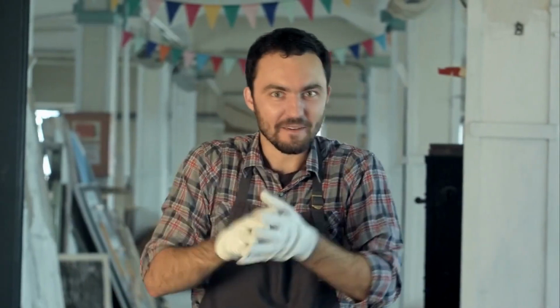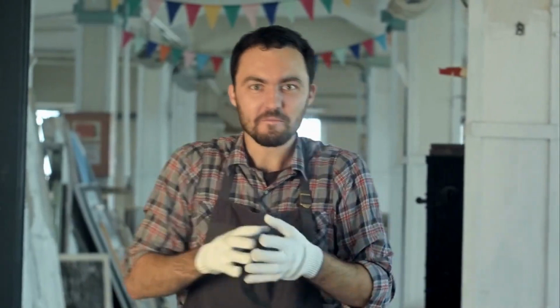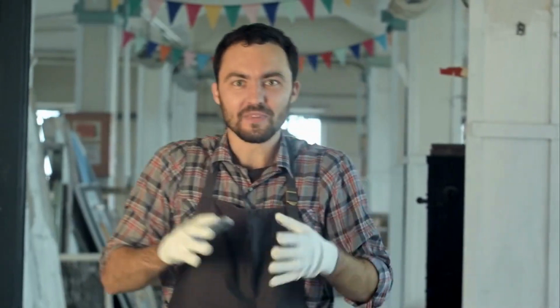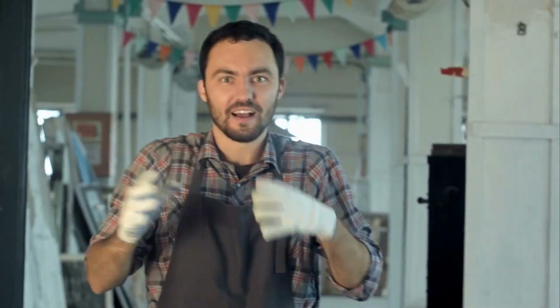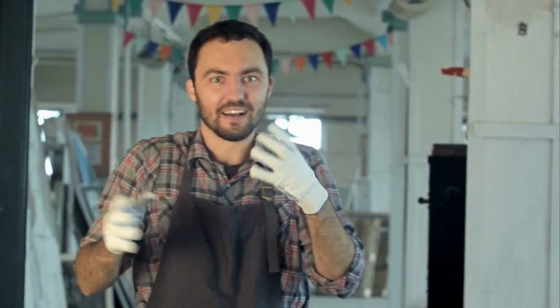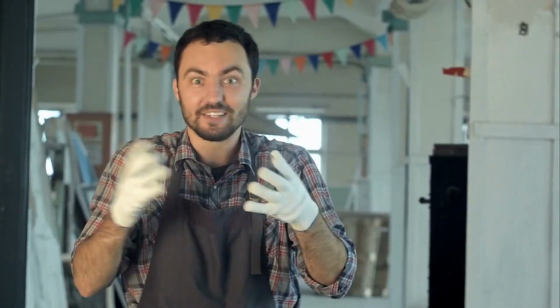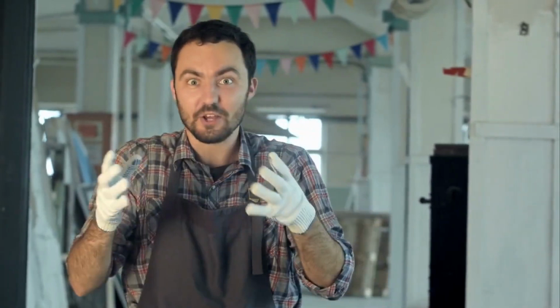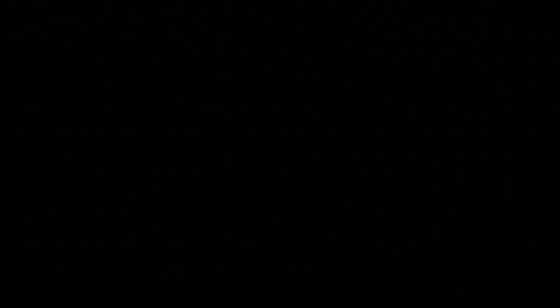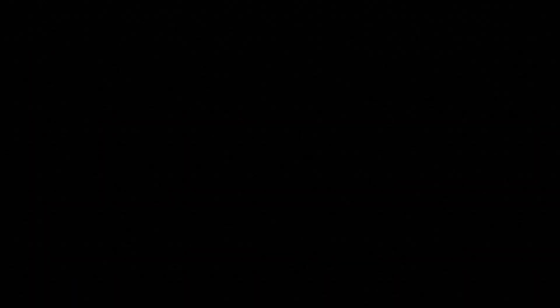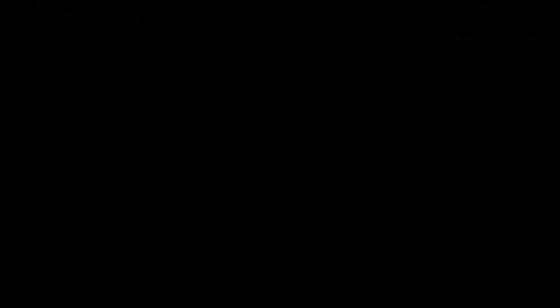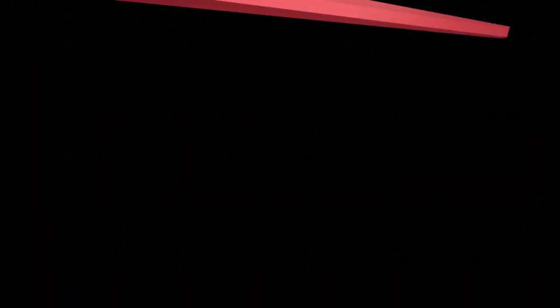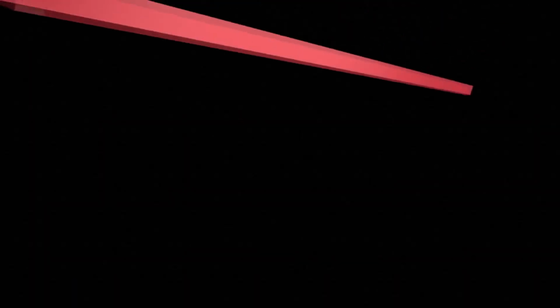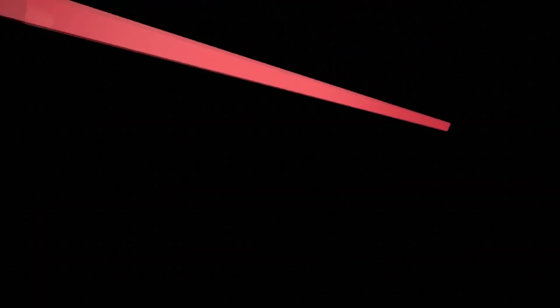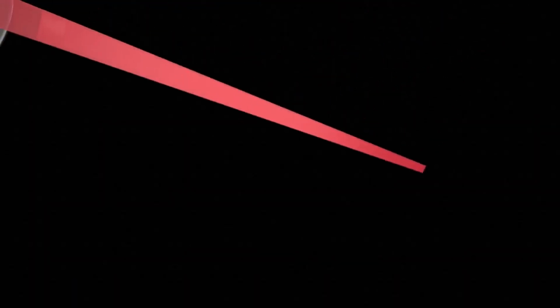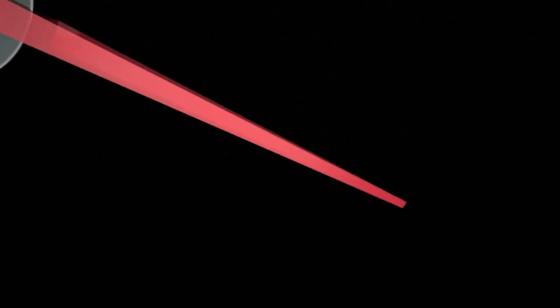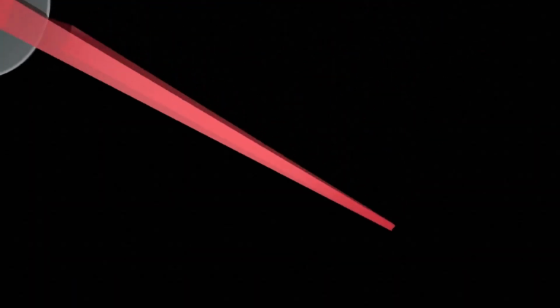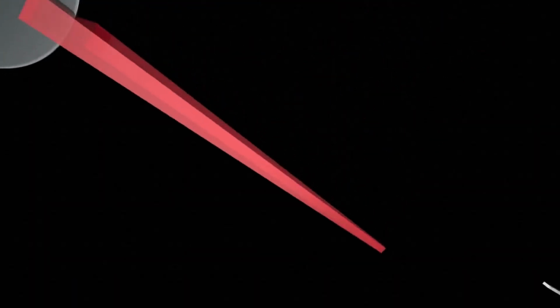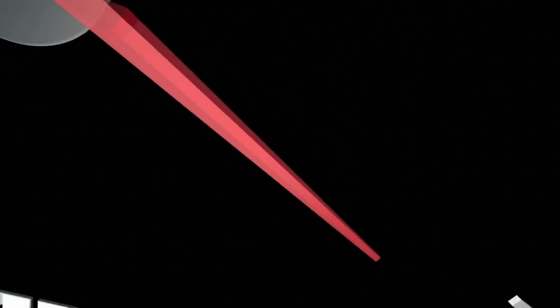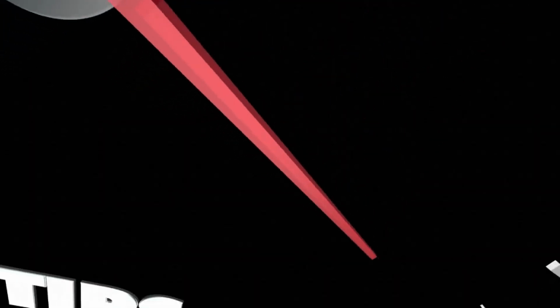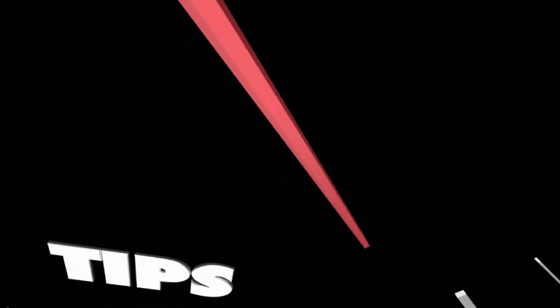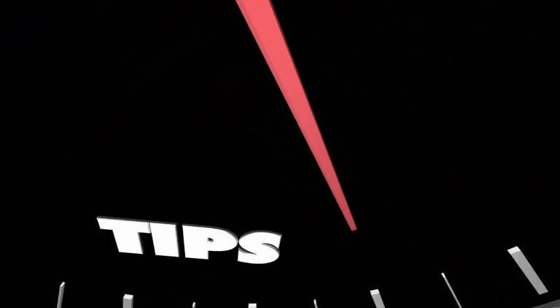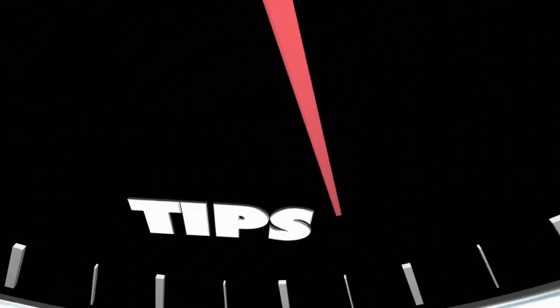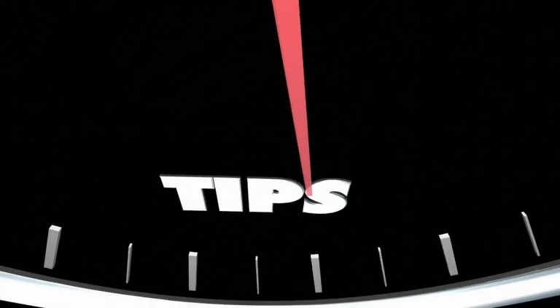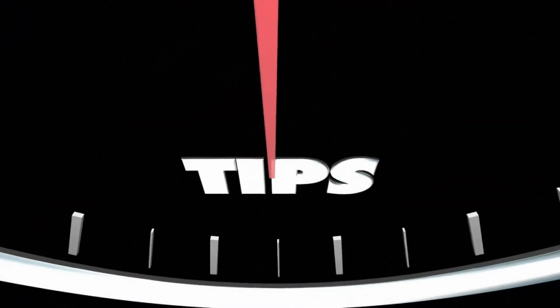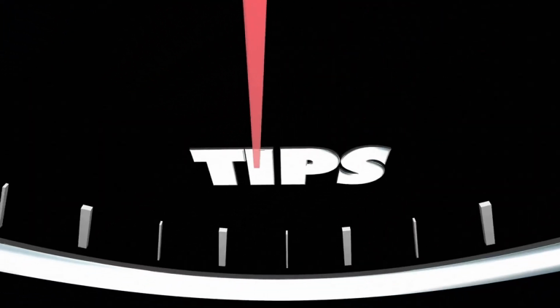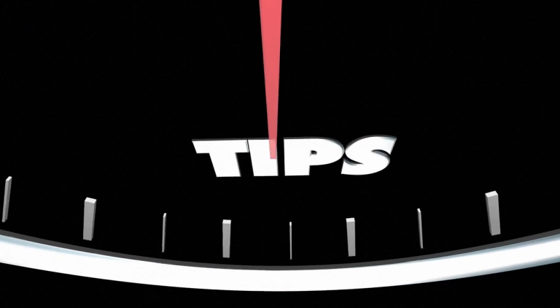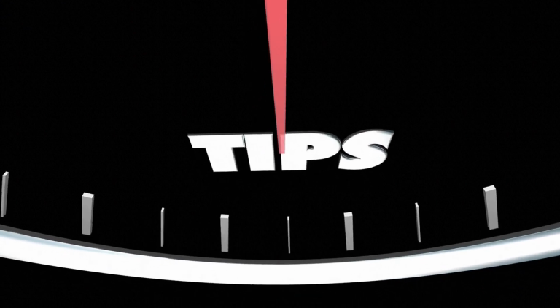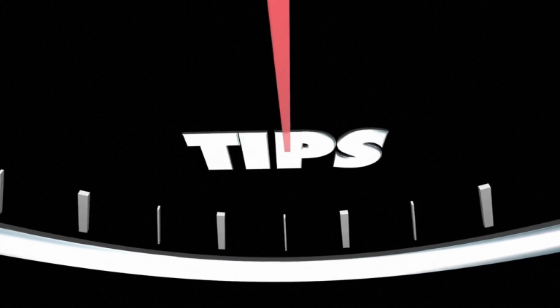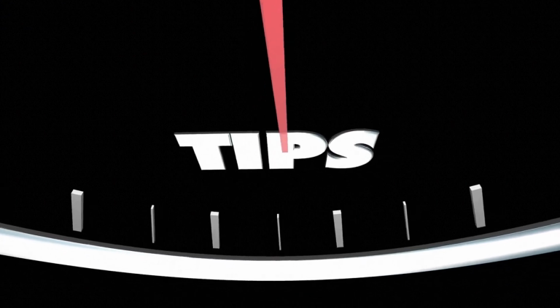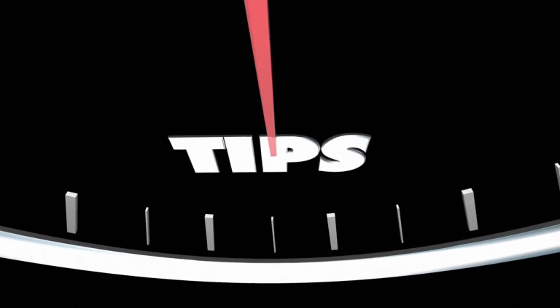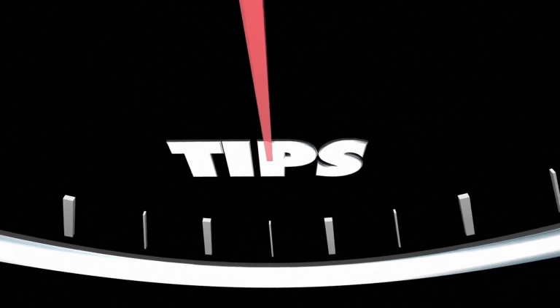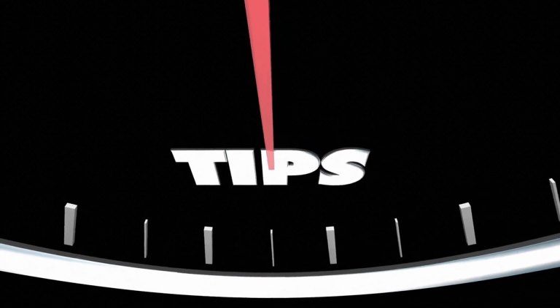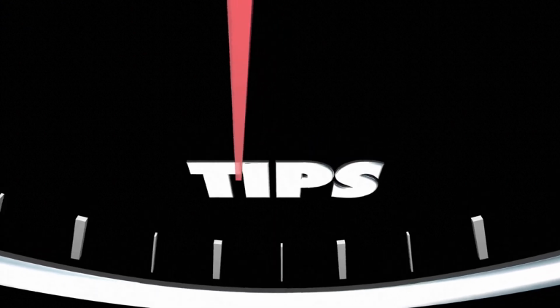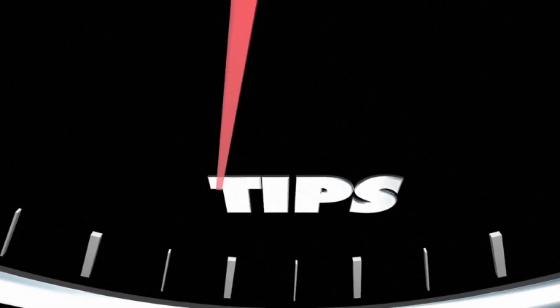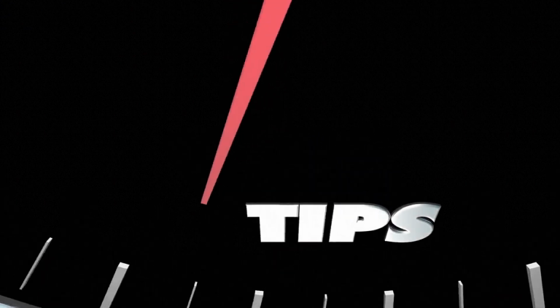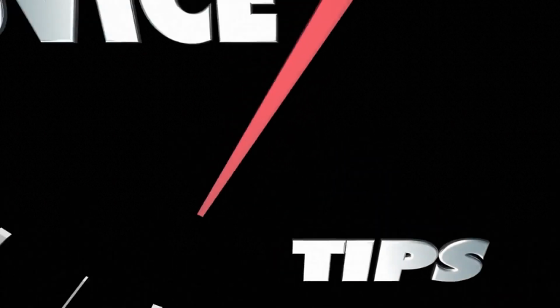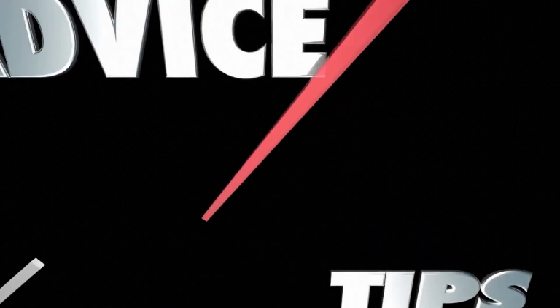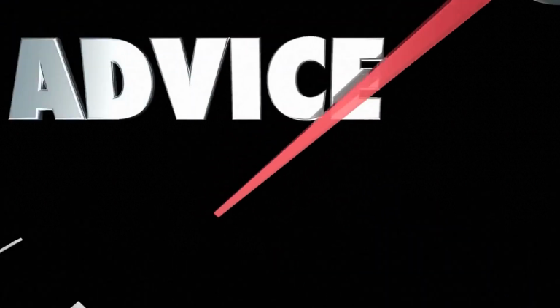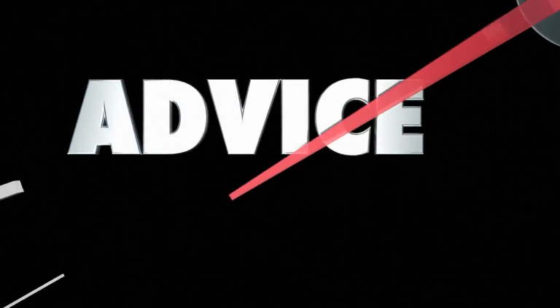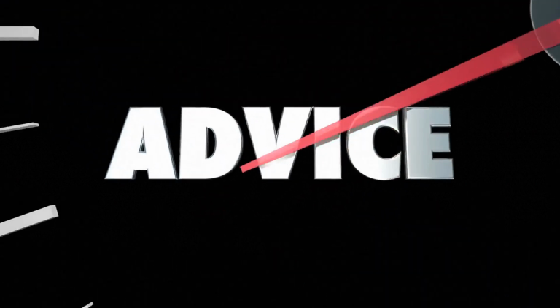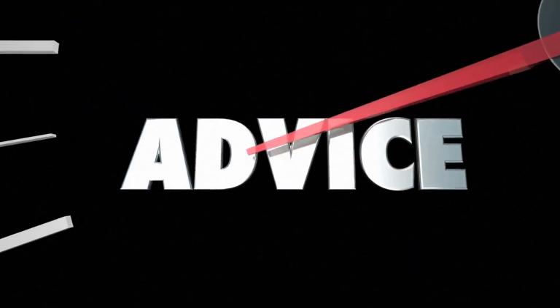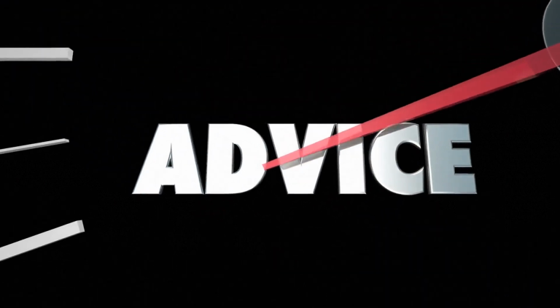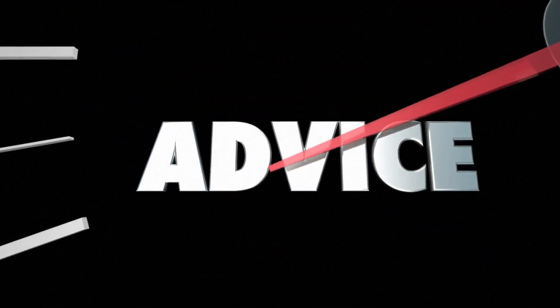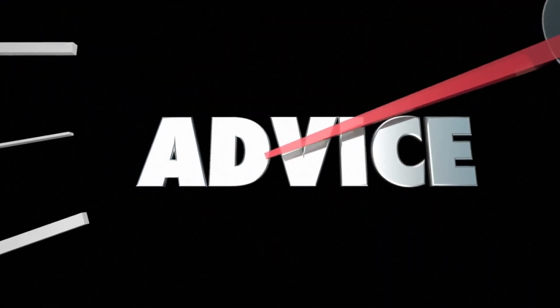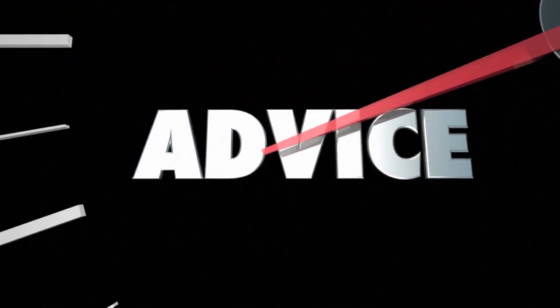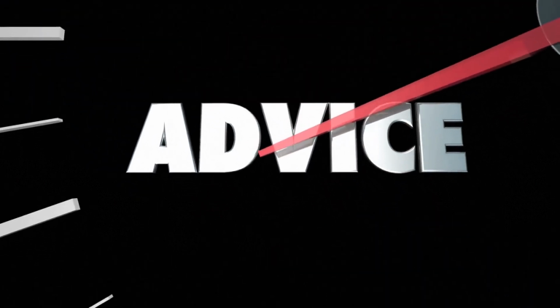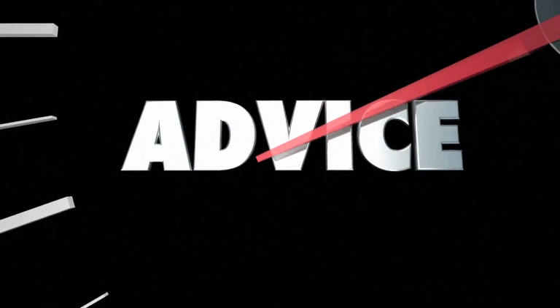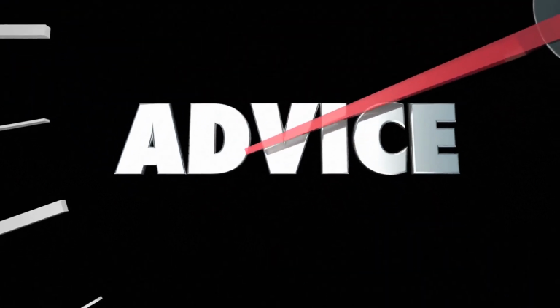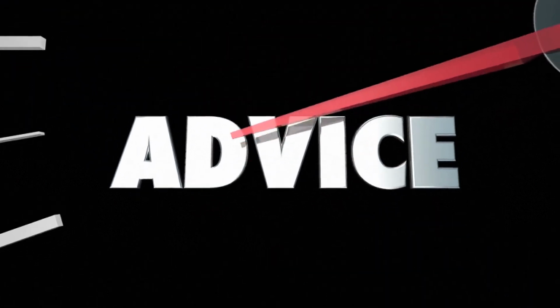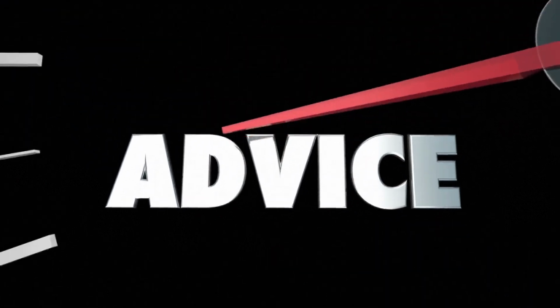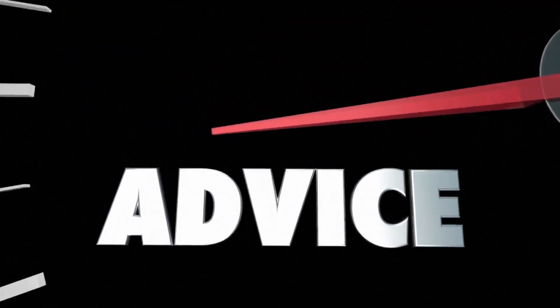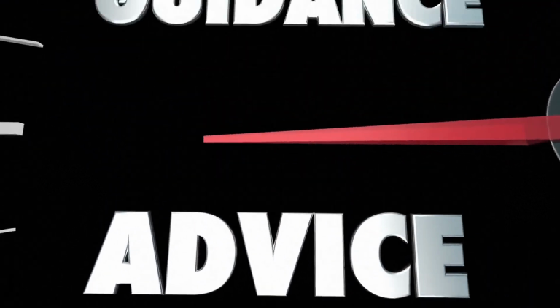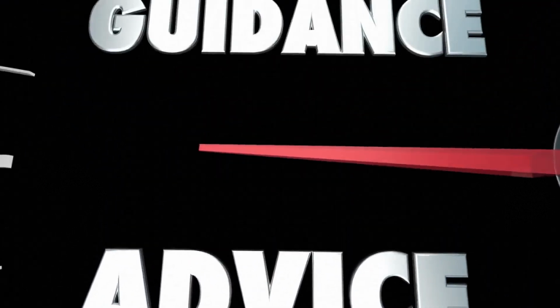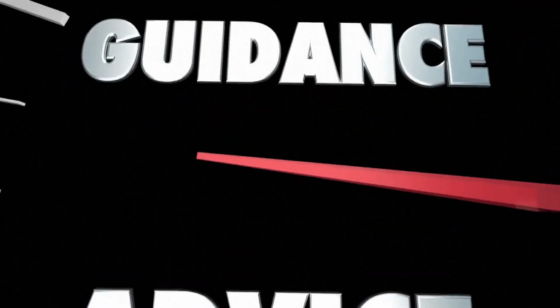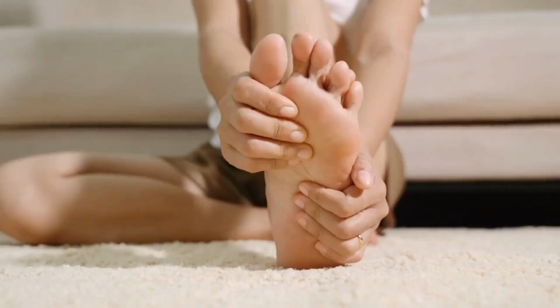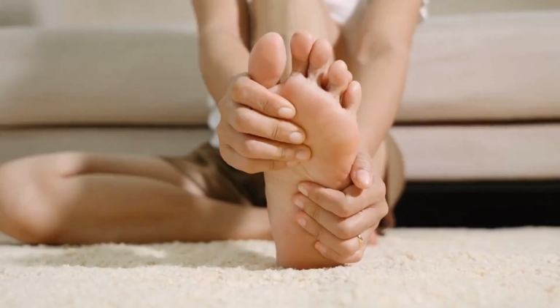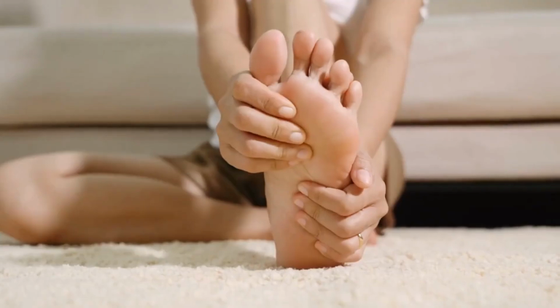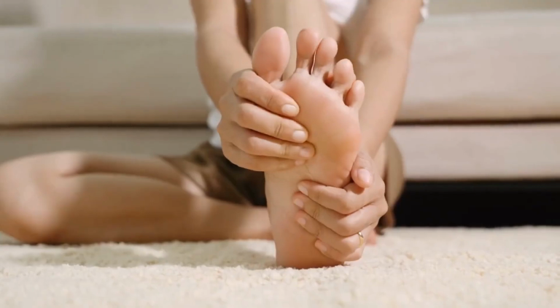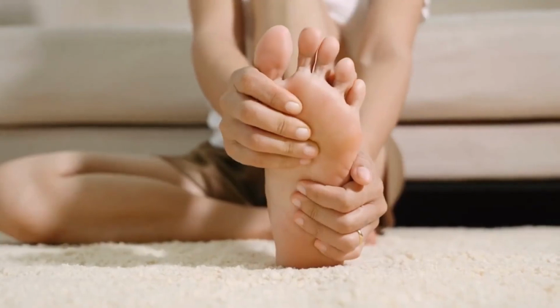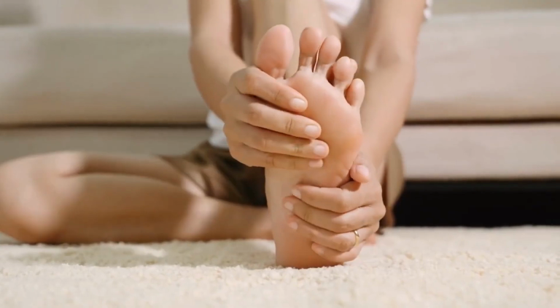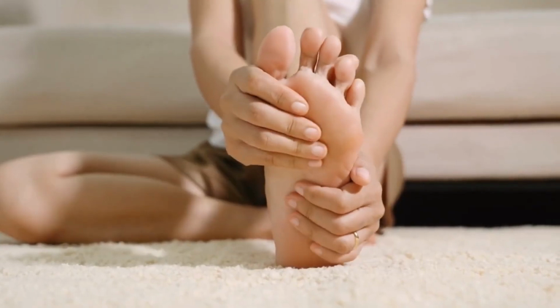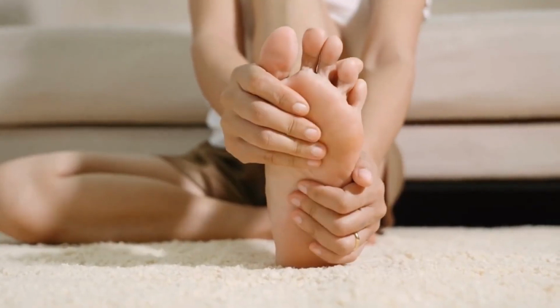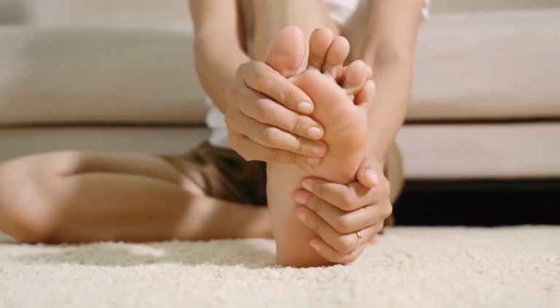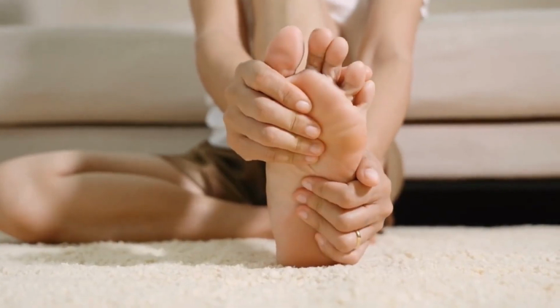If you follow these tips, you can get rid of gout in 24 hours or less — that fast you can get rid of gout pain.